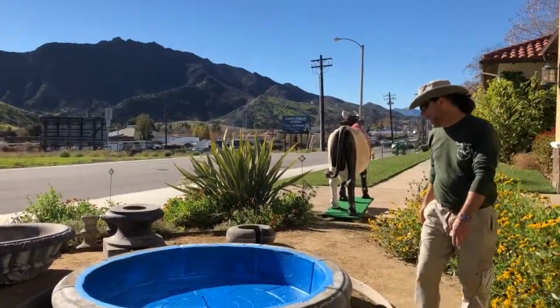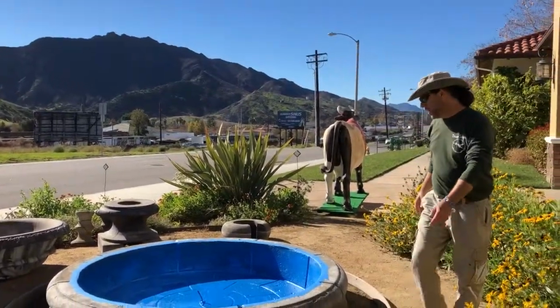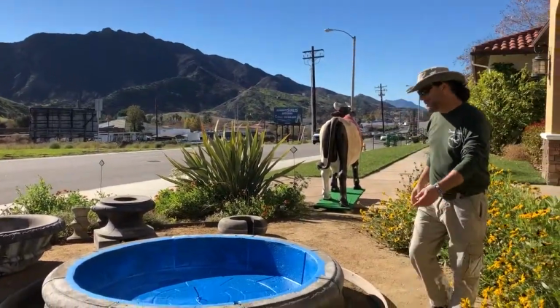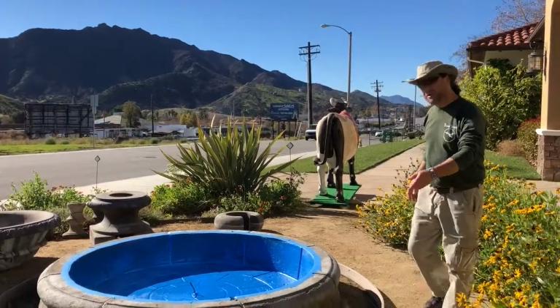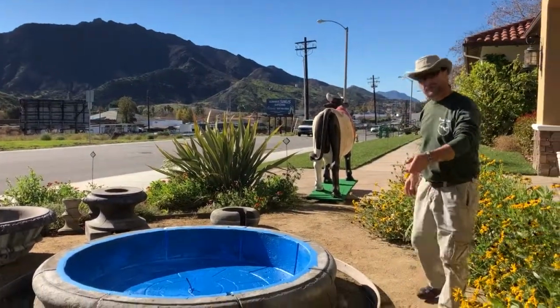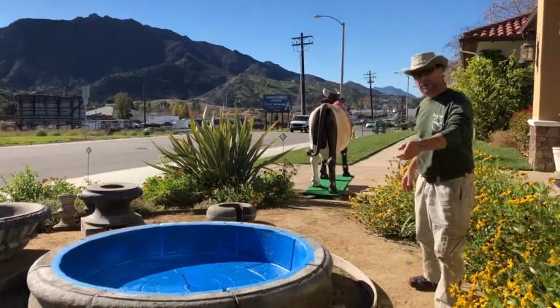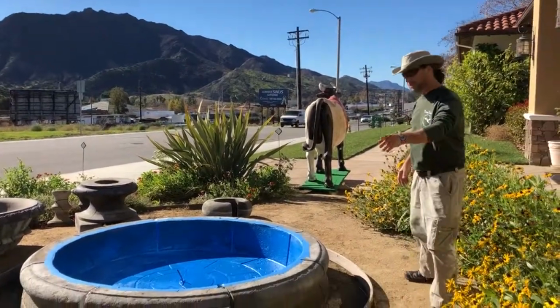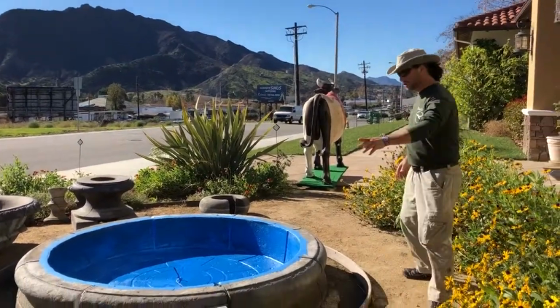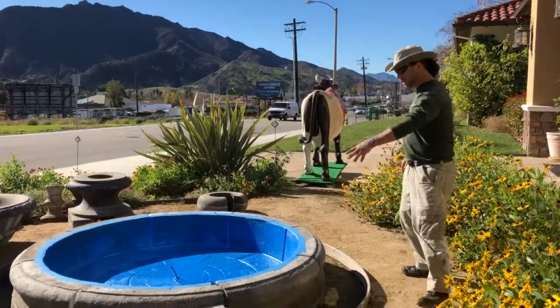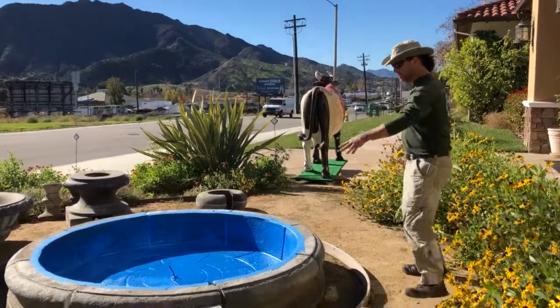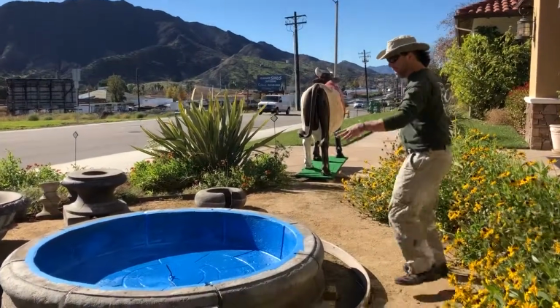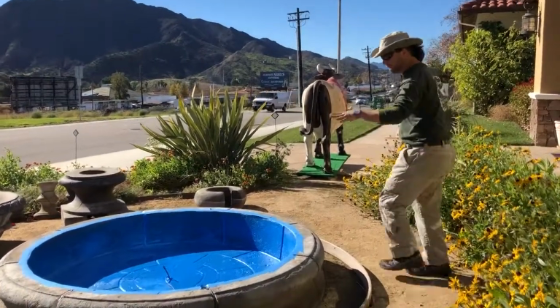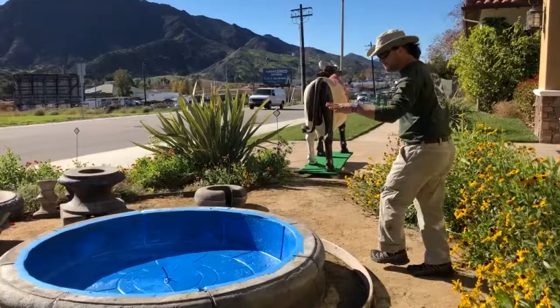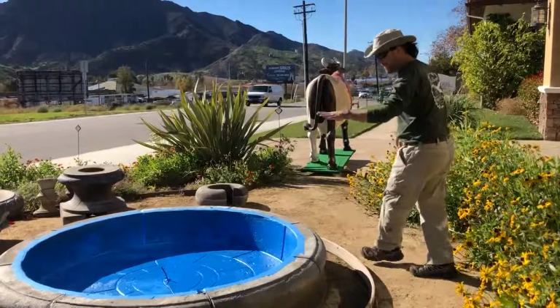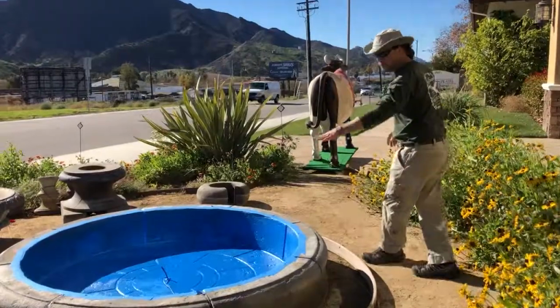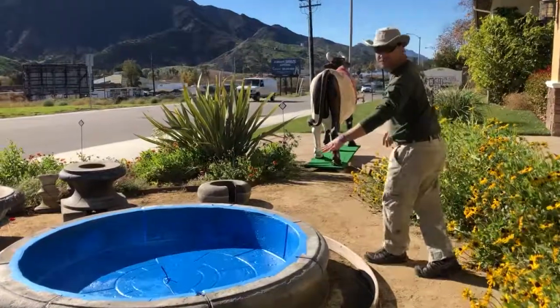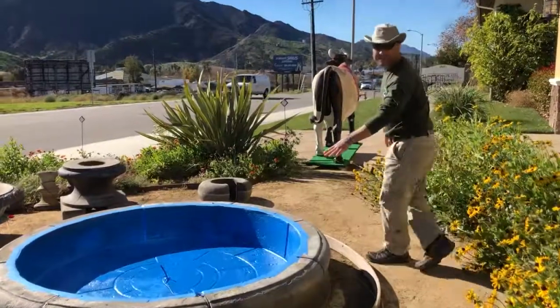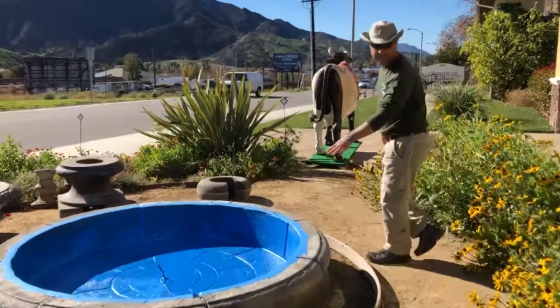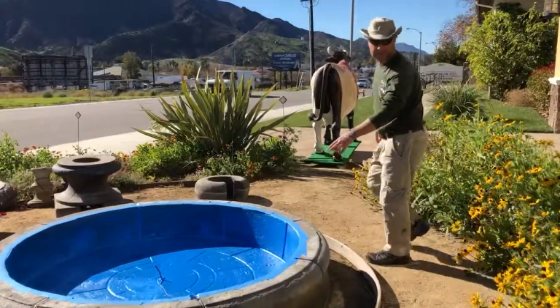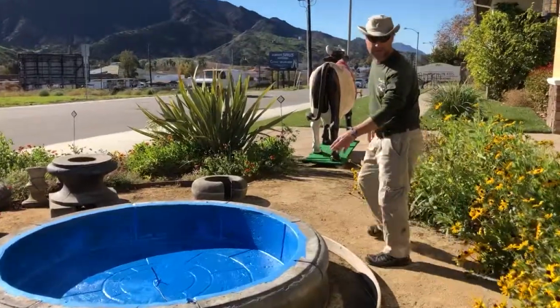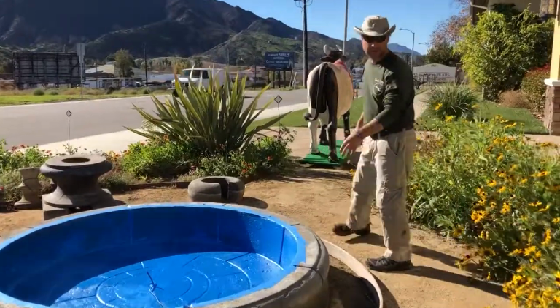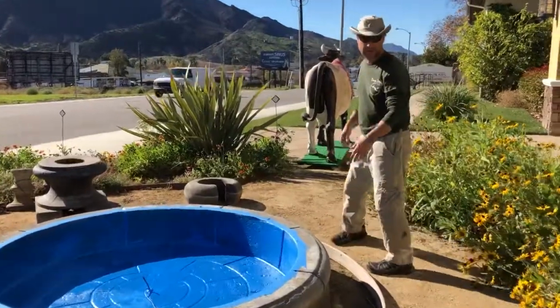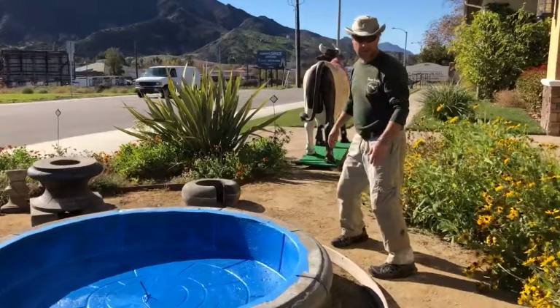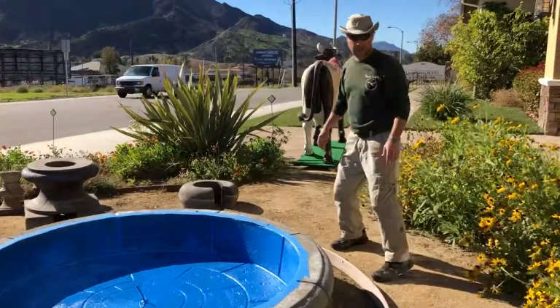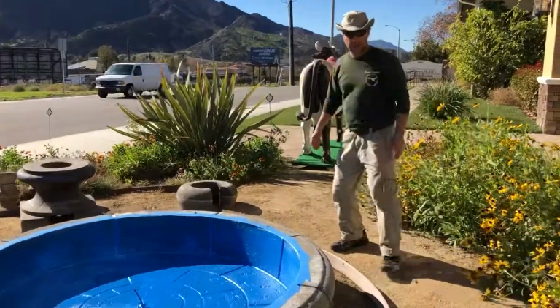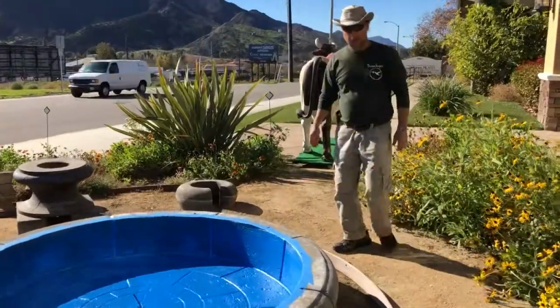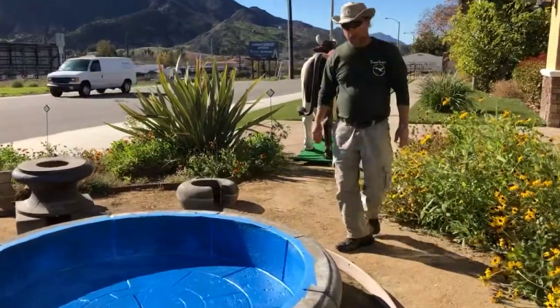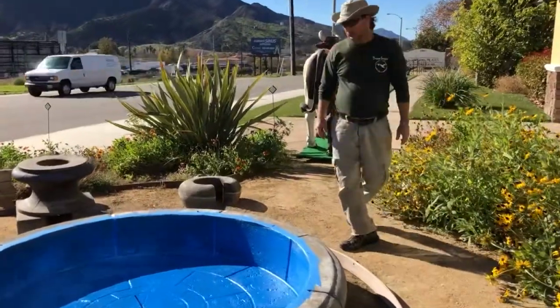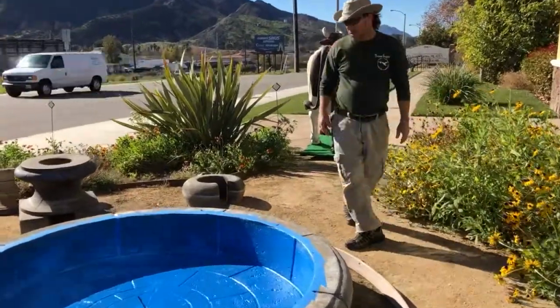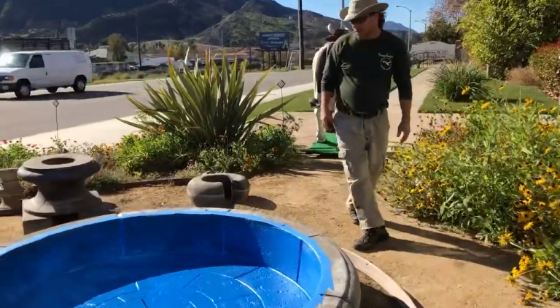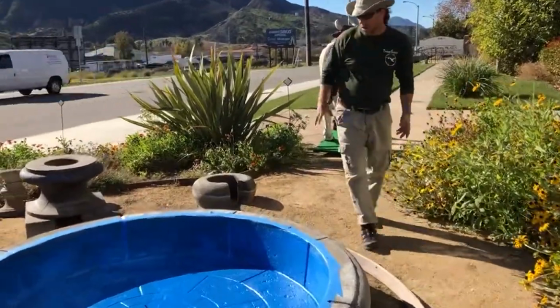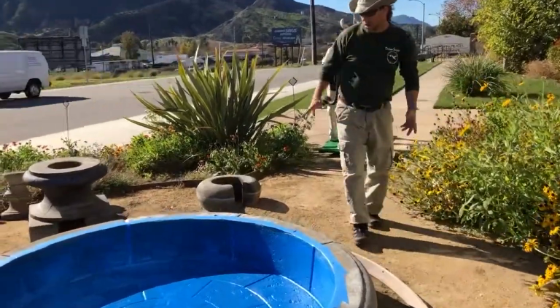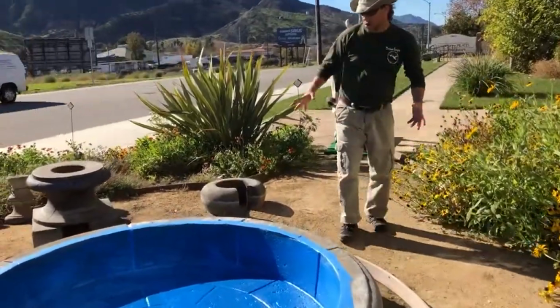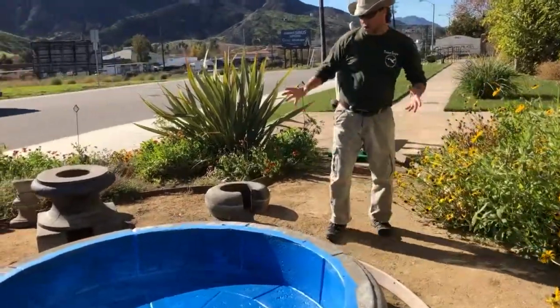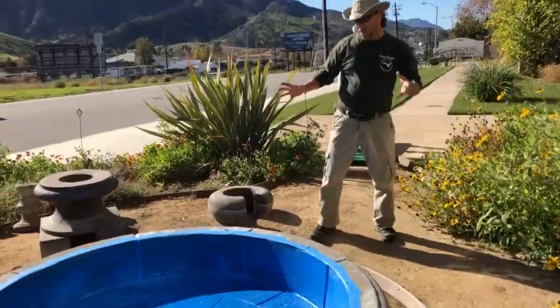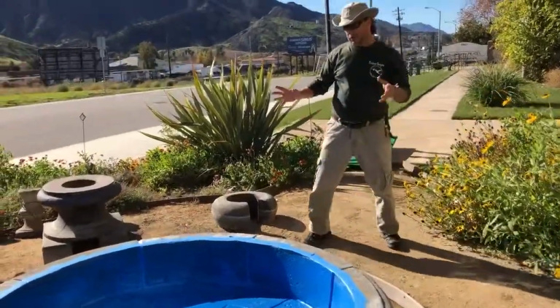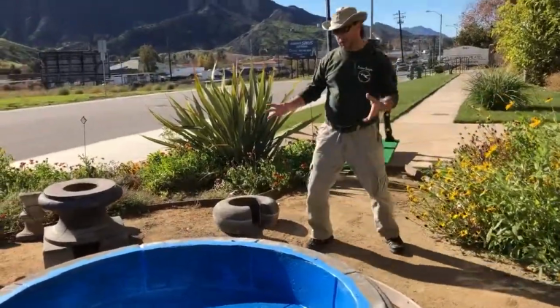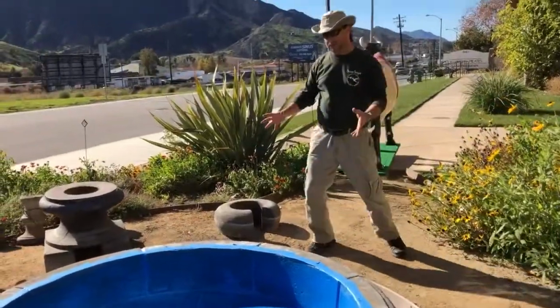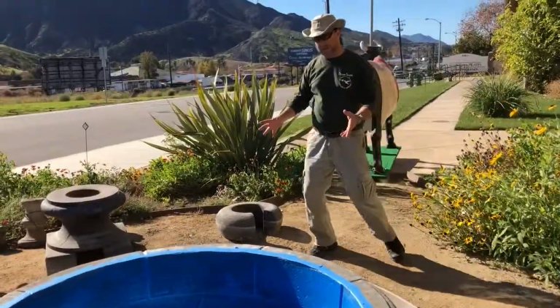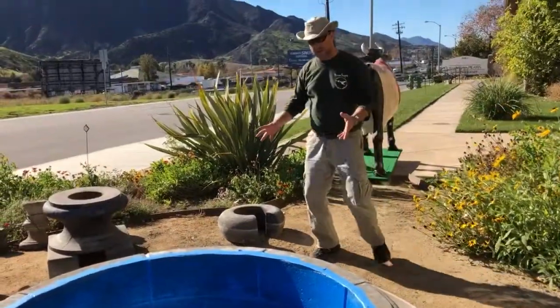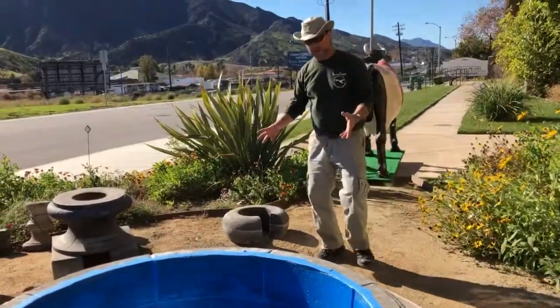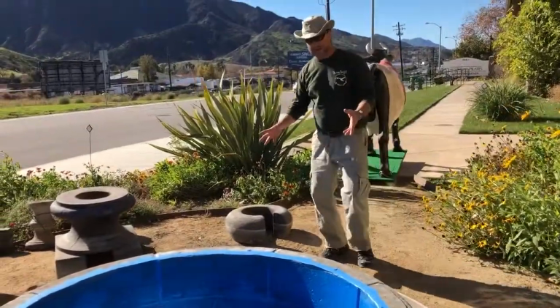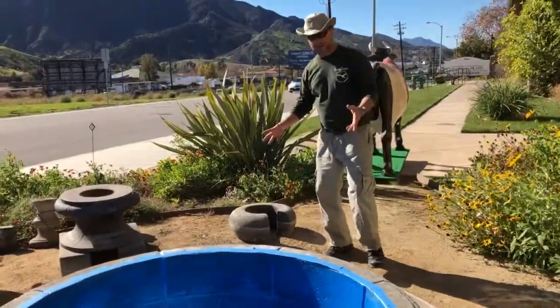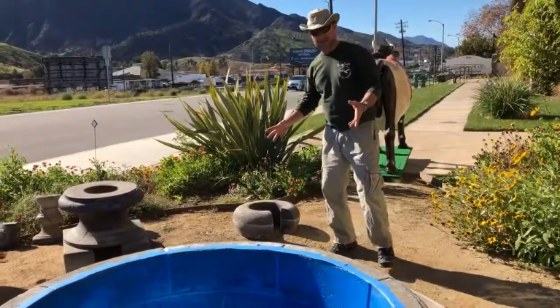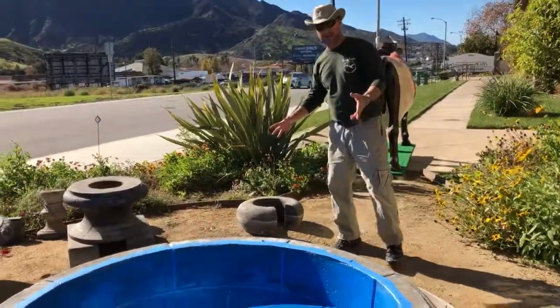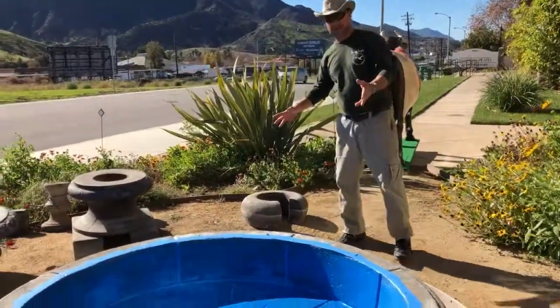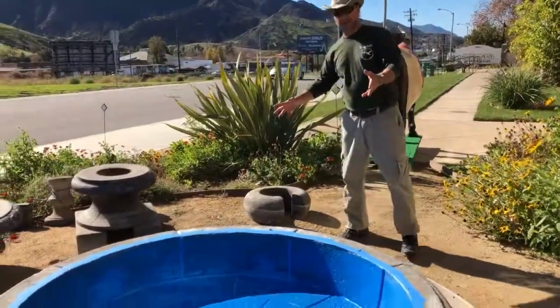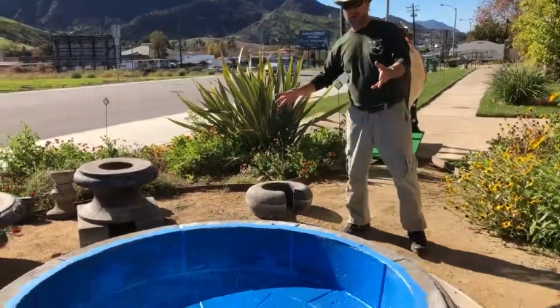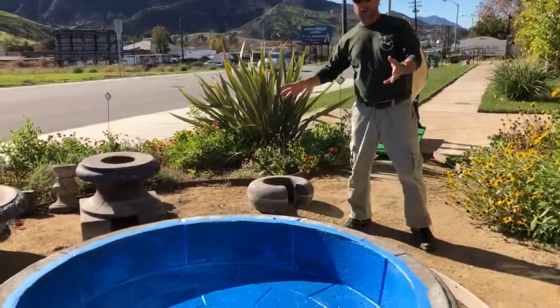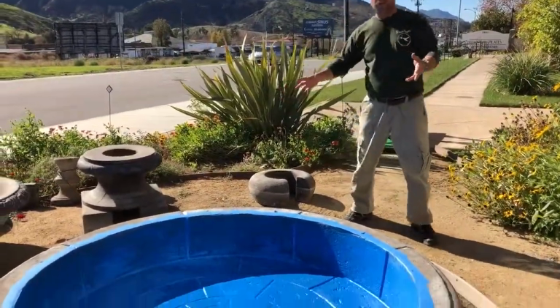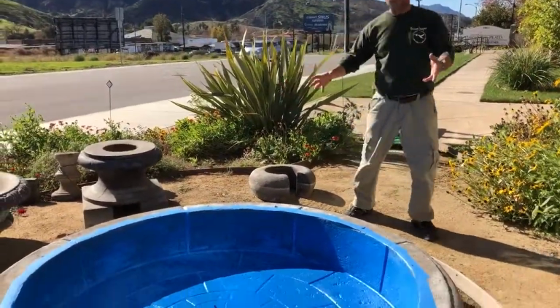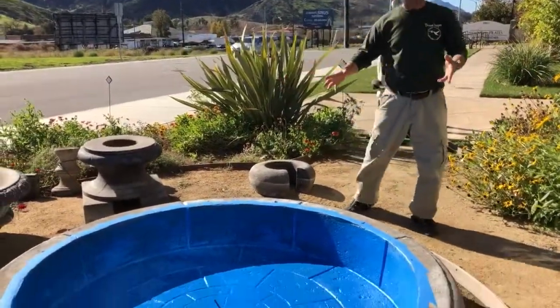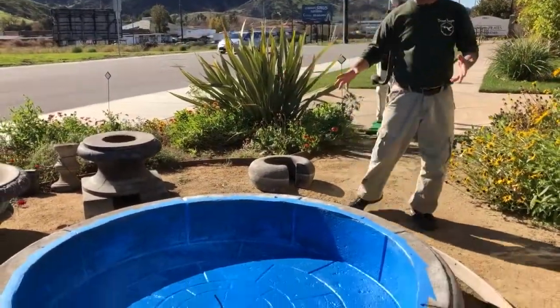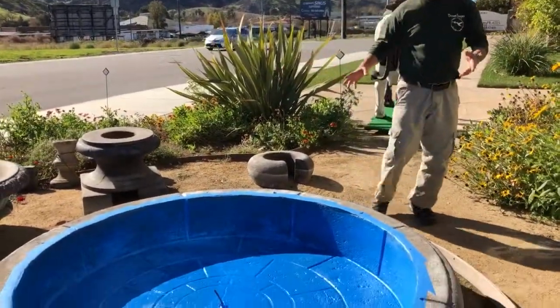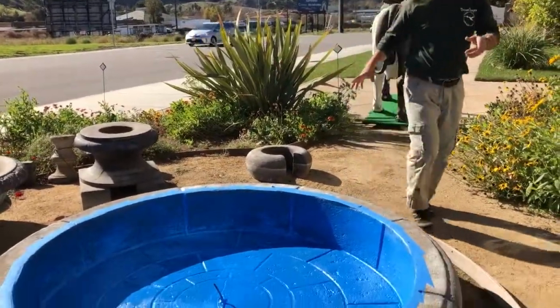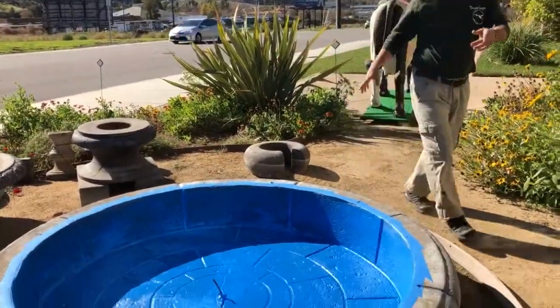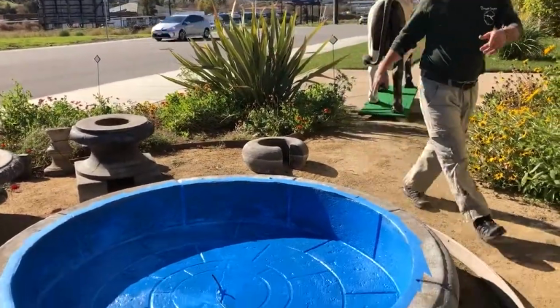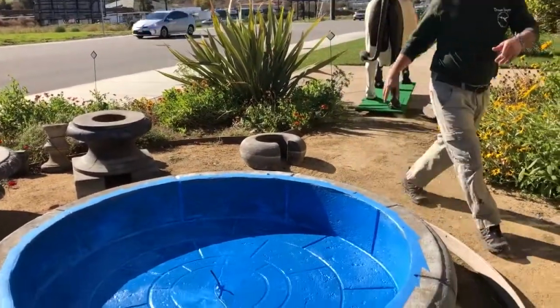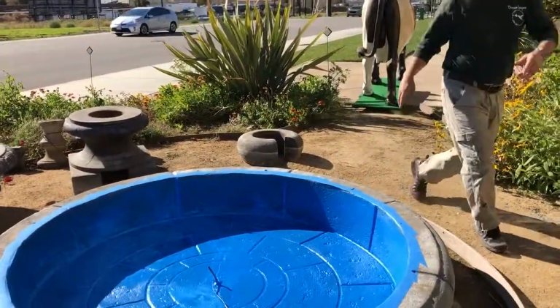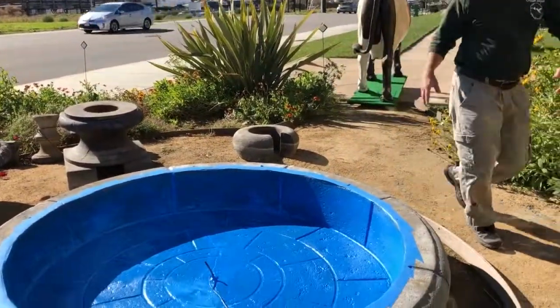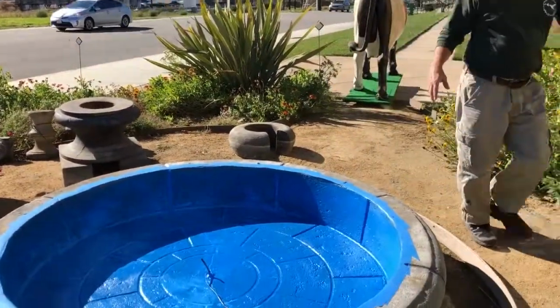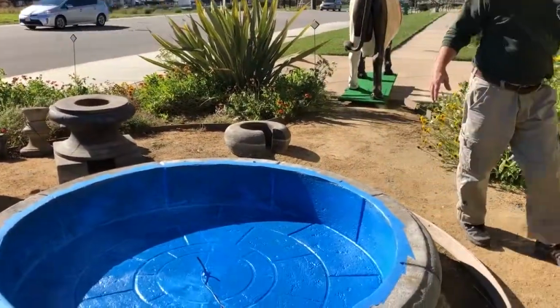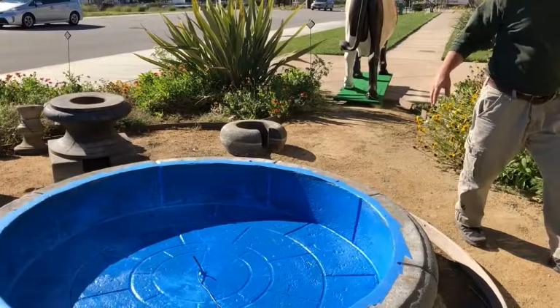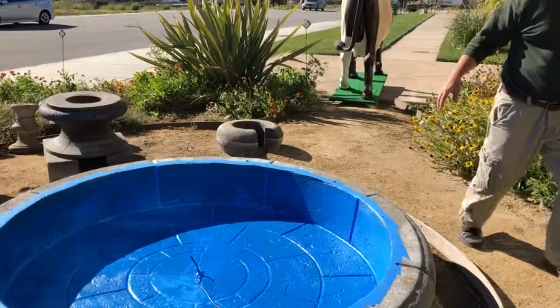Come on over here, let me show you about fountain sealing. You can have an old fountain like this — I'm gonna teach you a quick lesson.